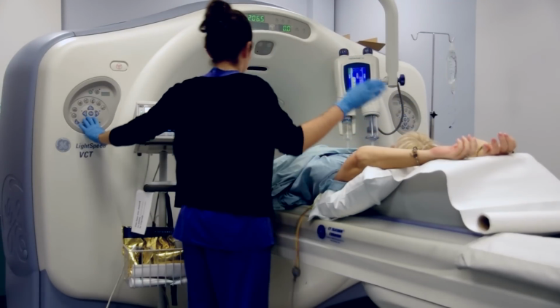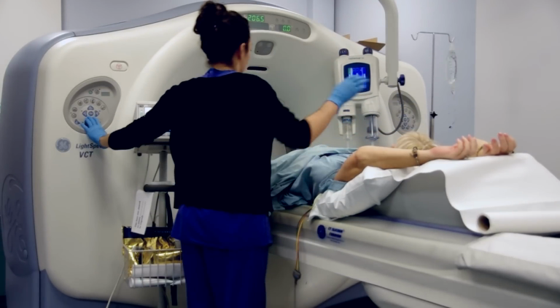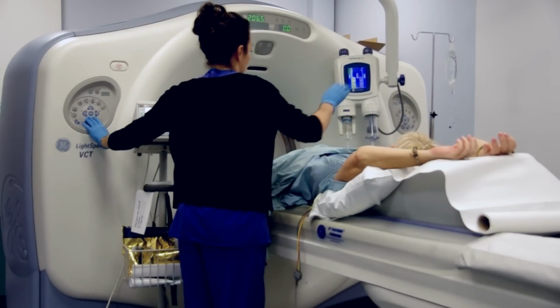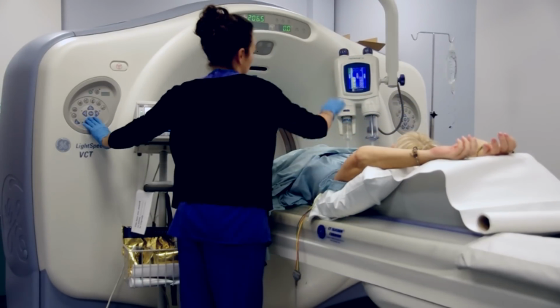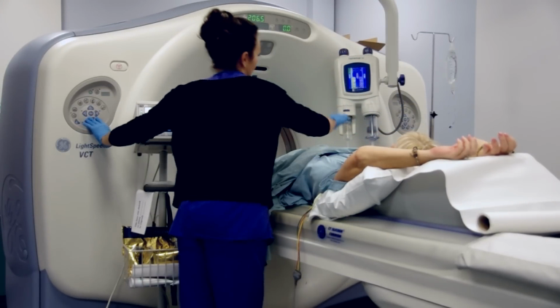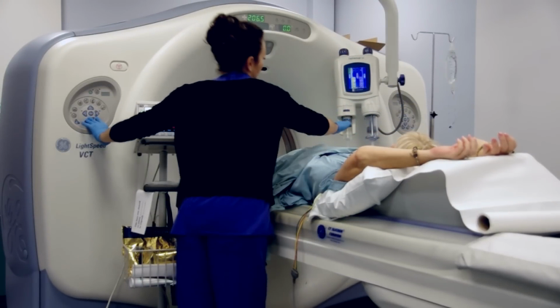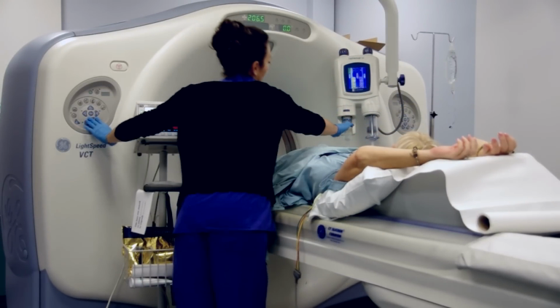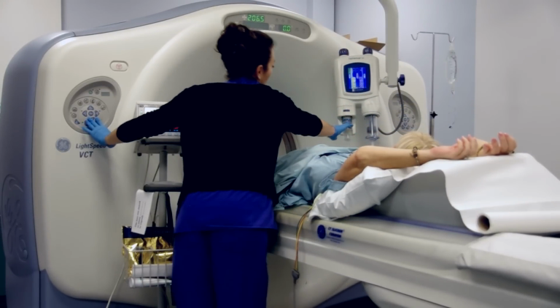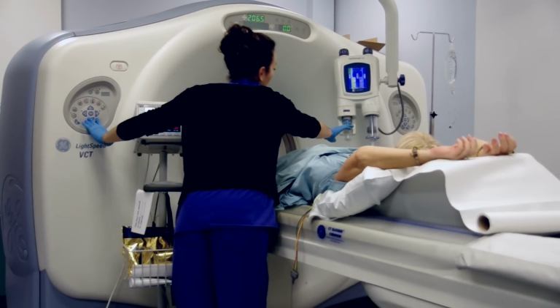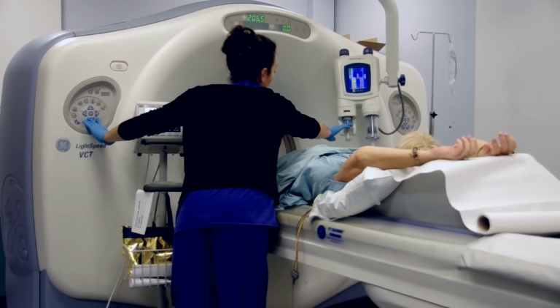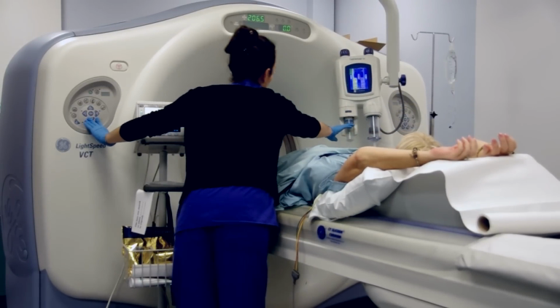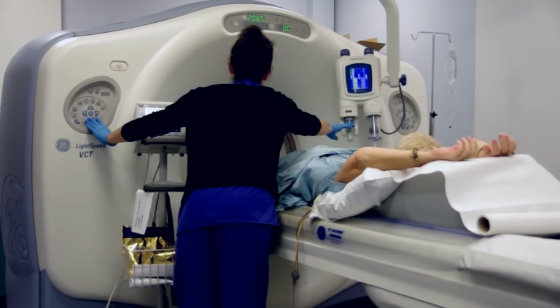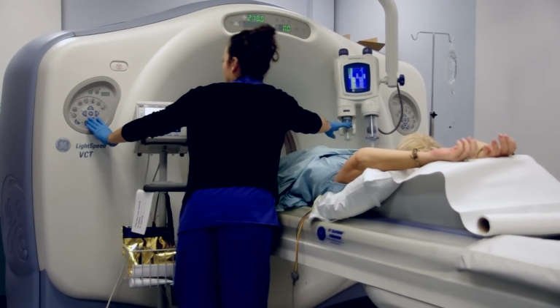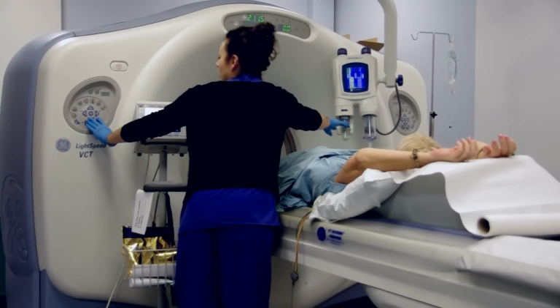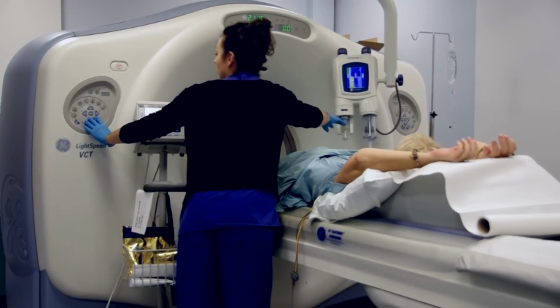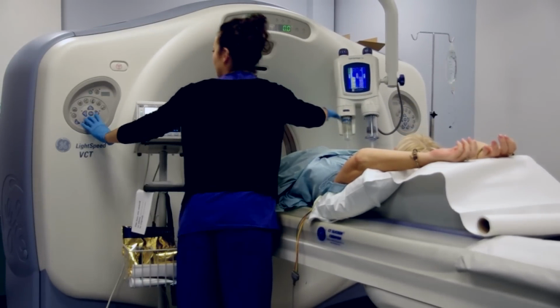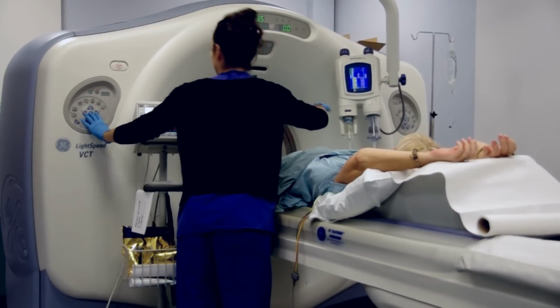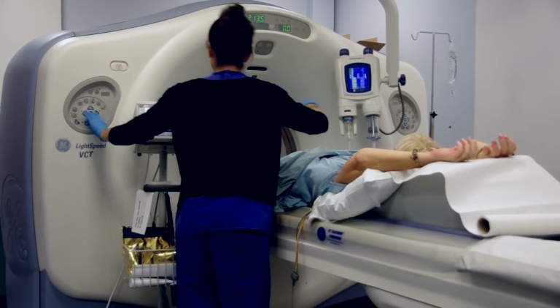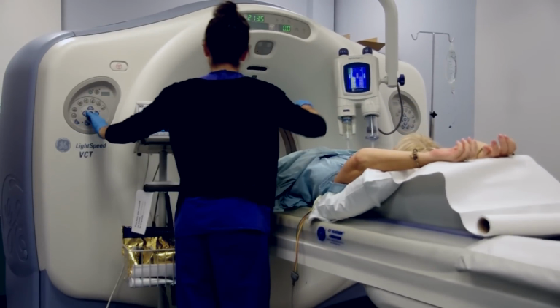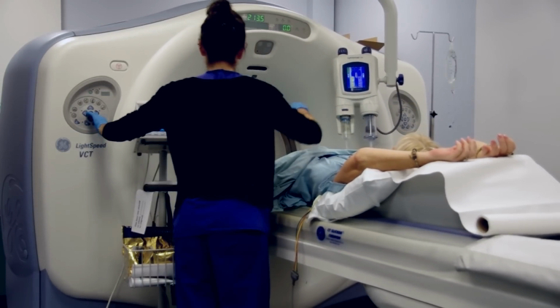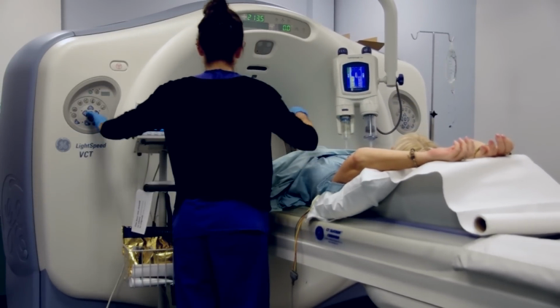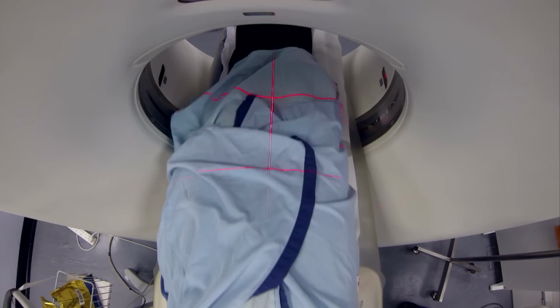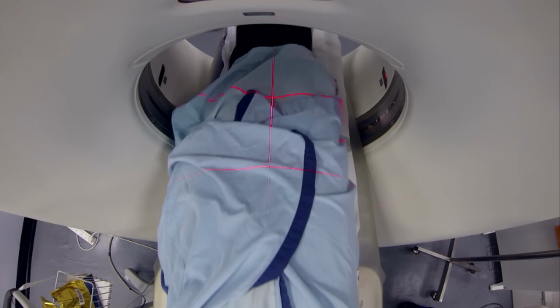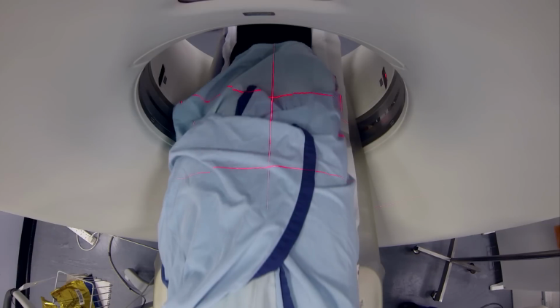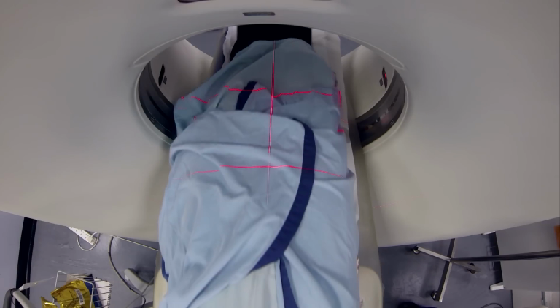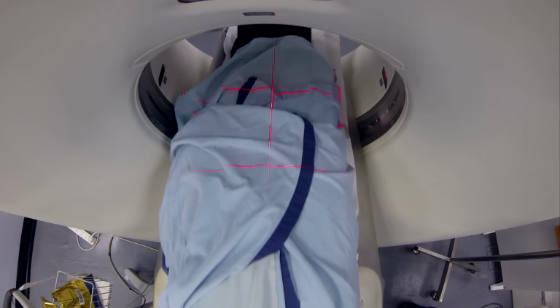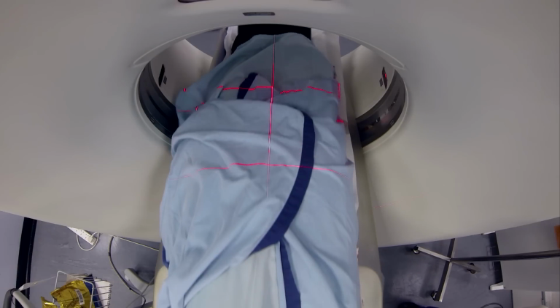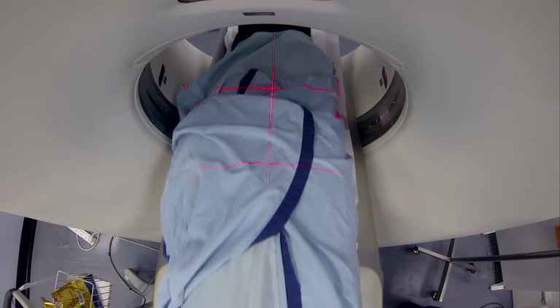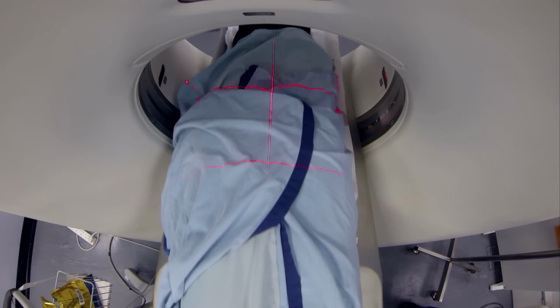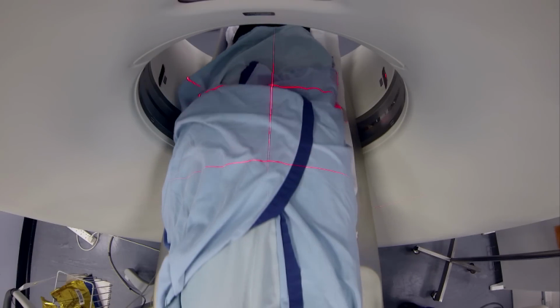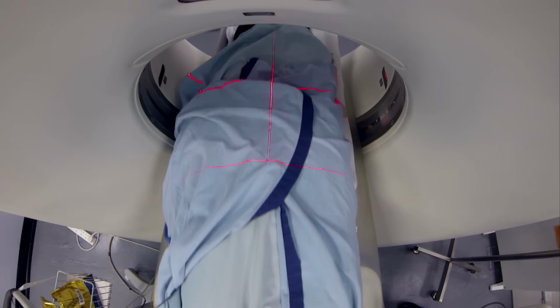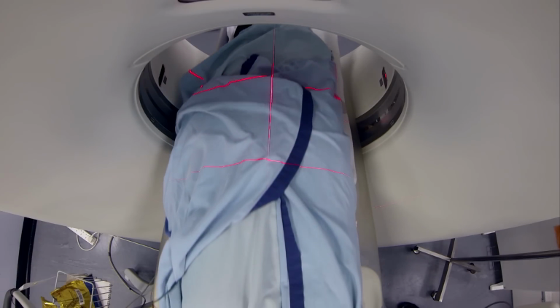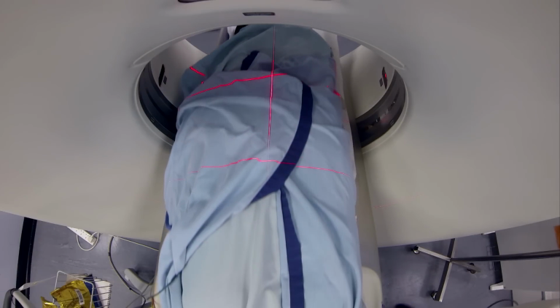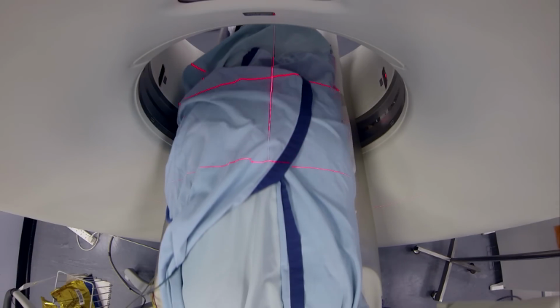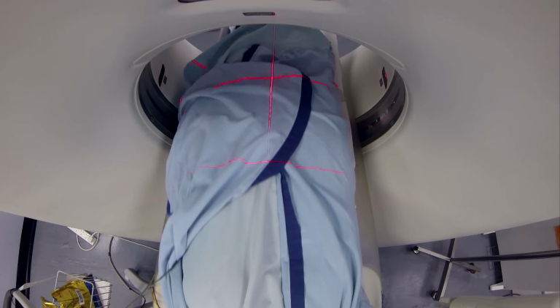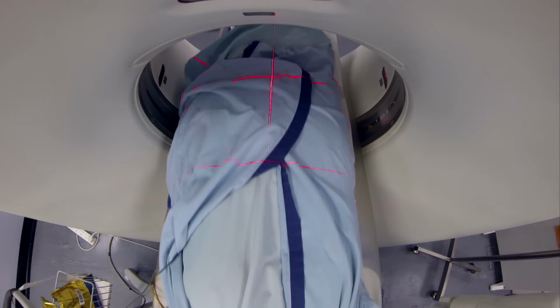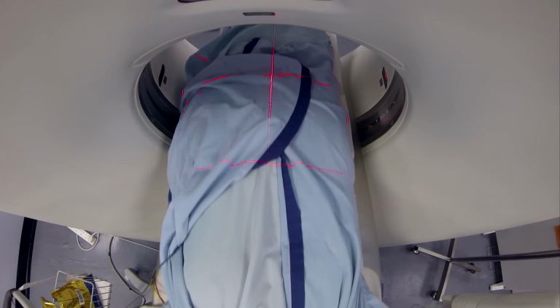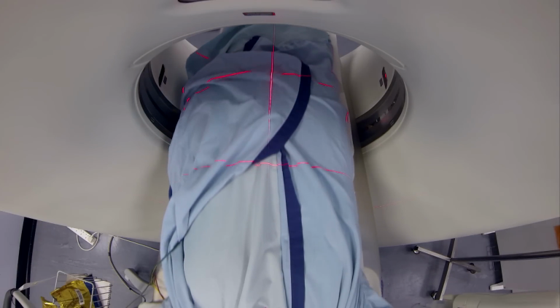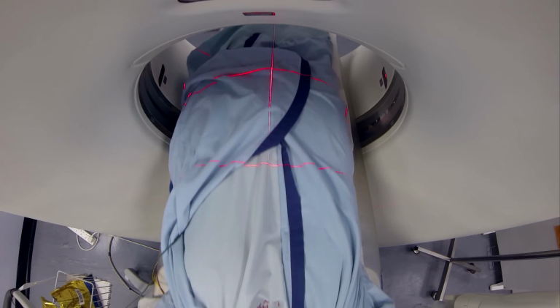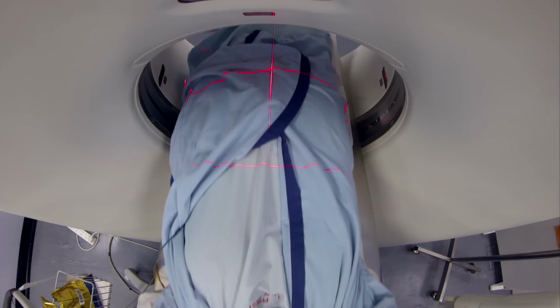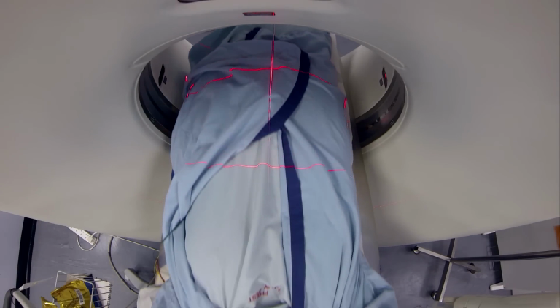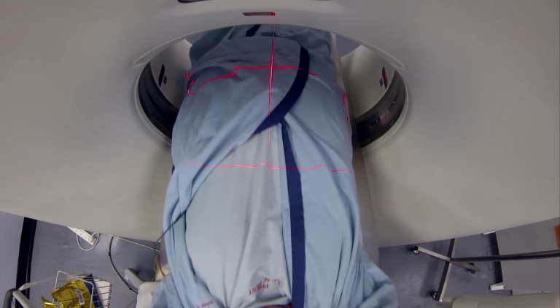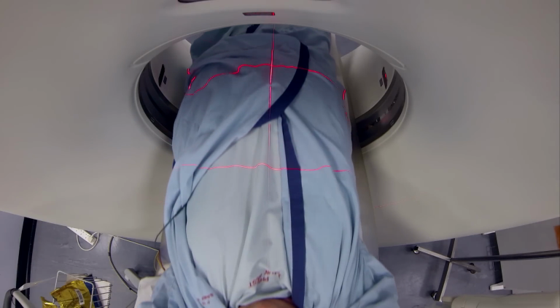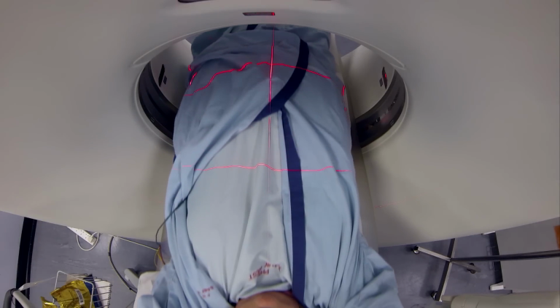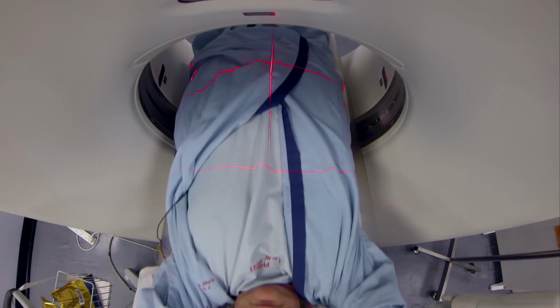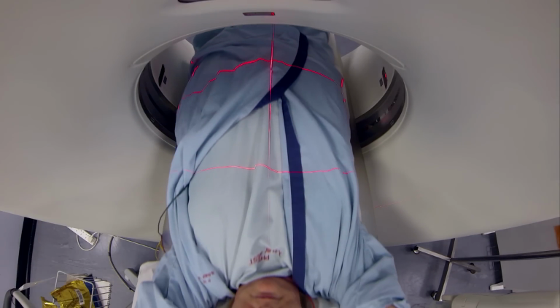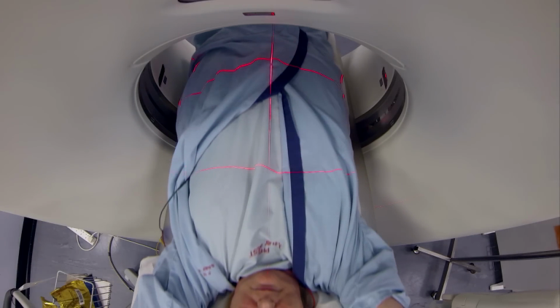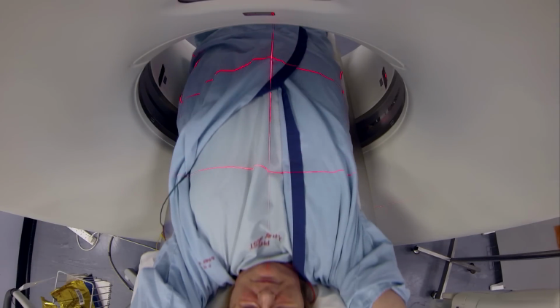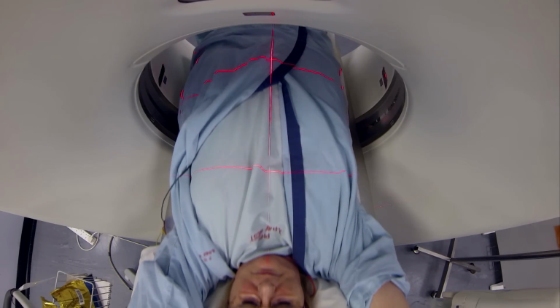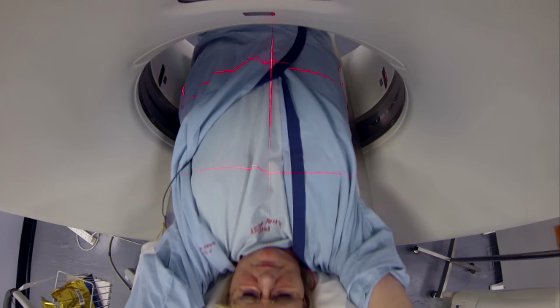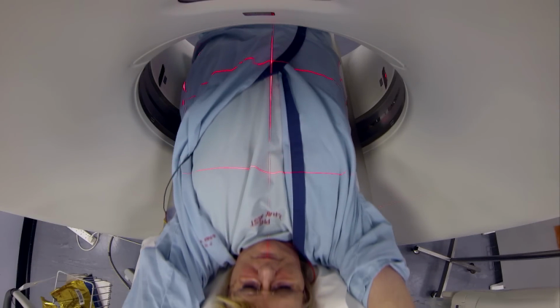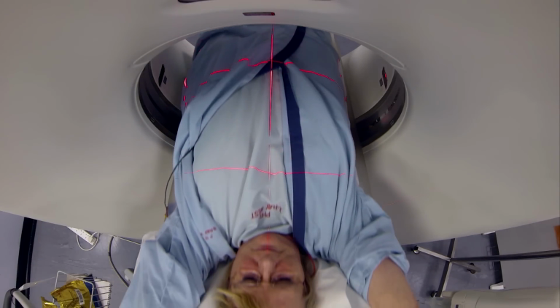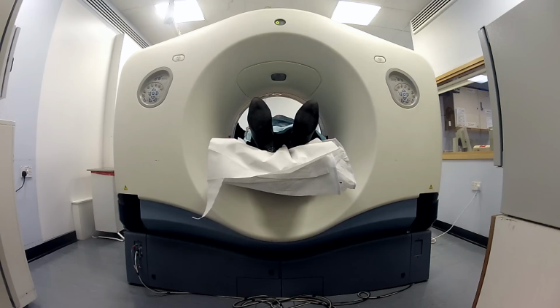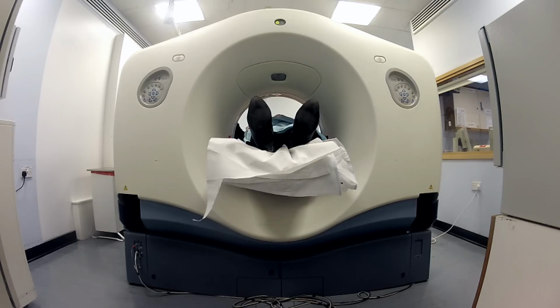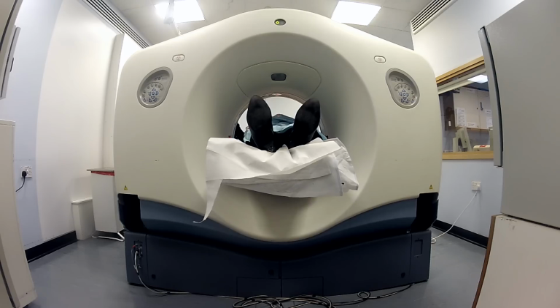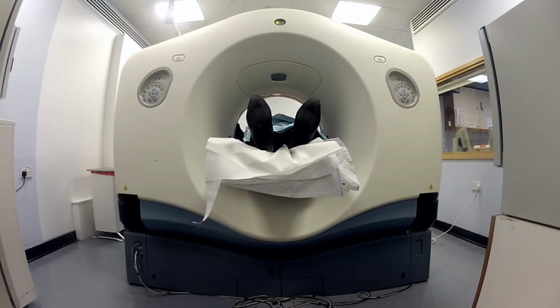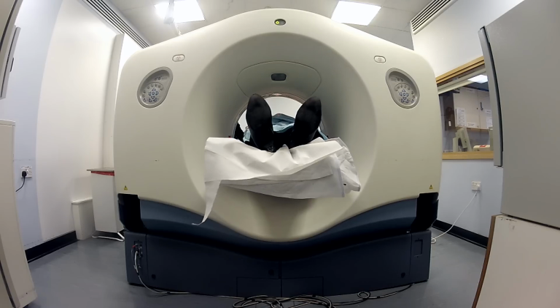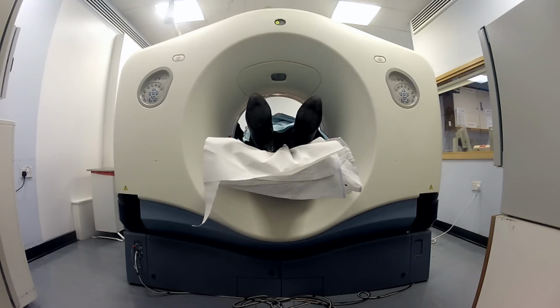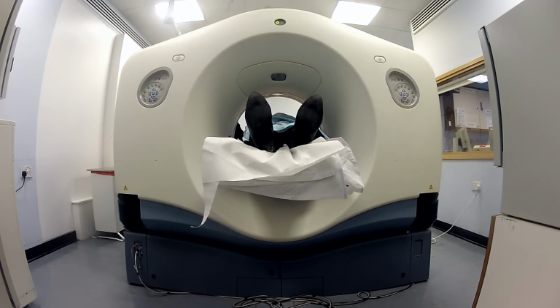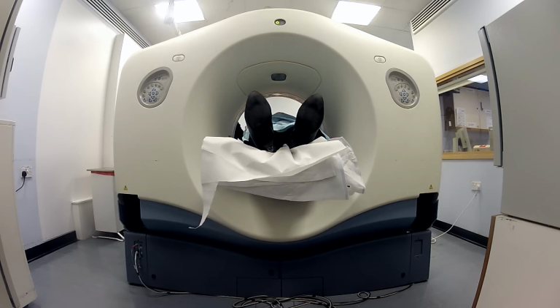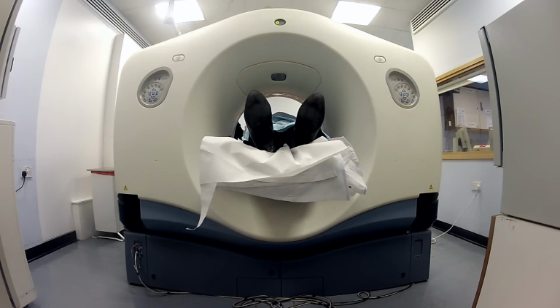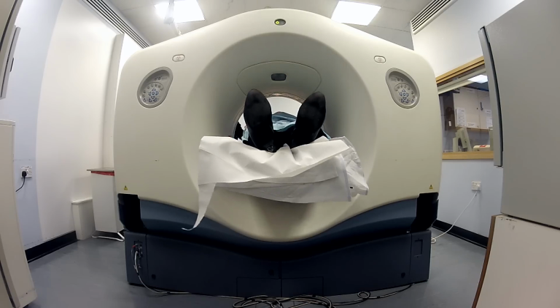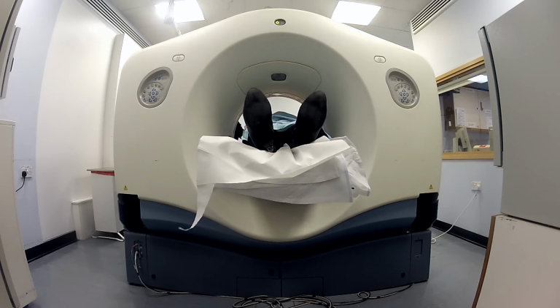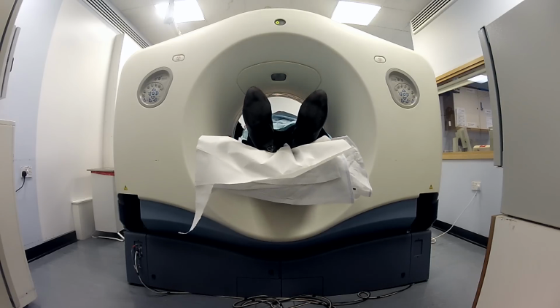You'll then be connected to the x-ray dye. You'll move in and out of the scanner a few times for some planning scans. The machine does get slightly noisy — it's just a motor spinning around, nothing for you to worry about.